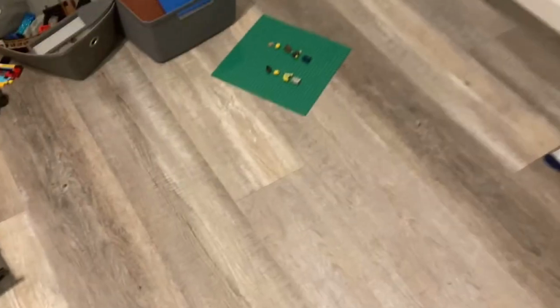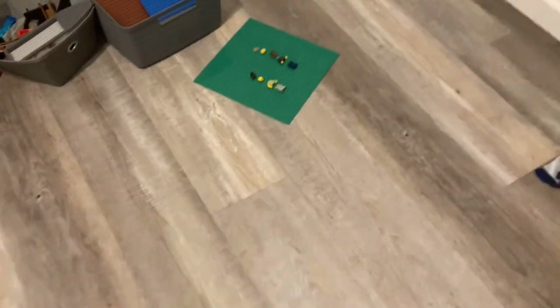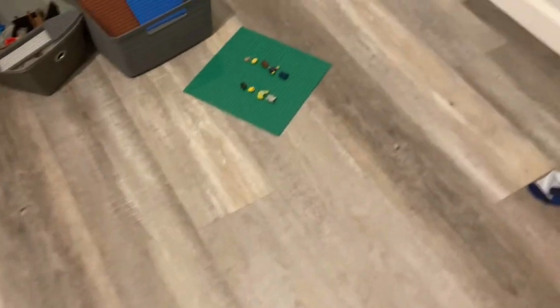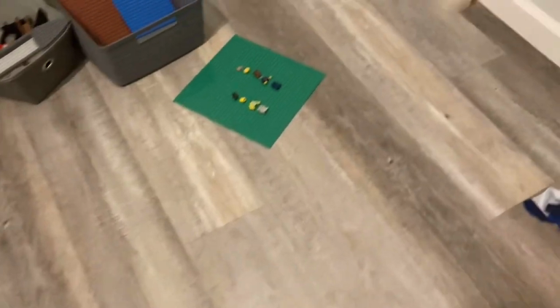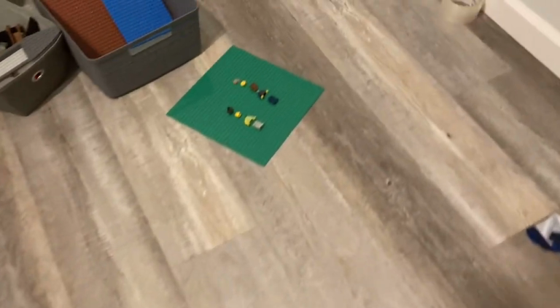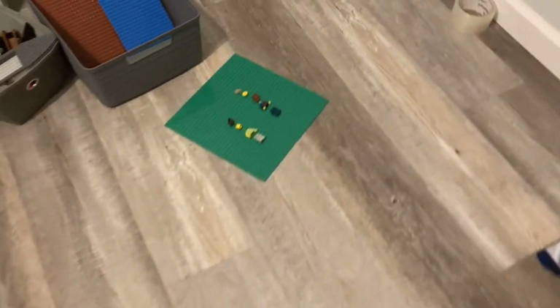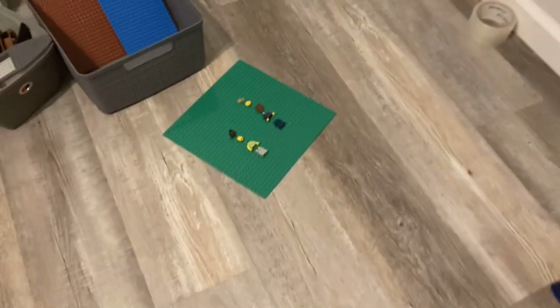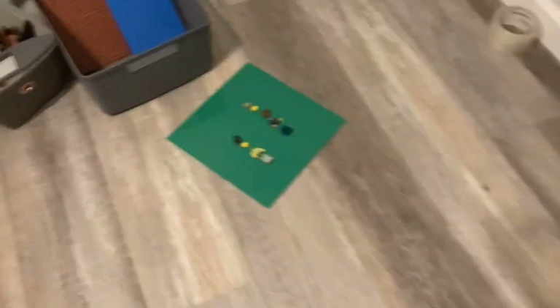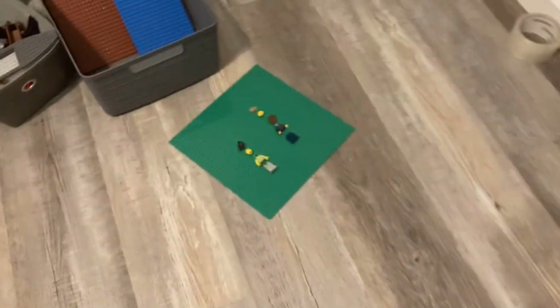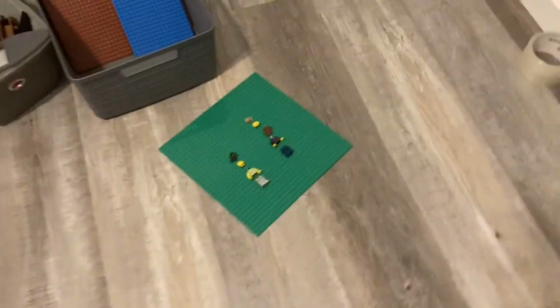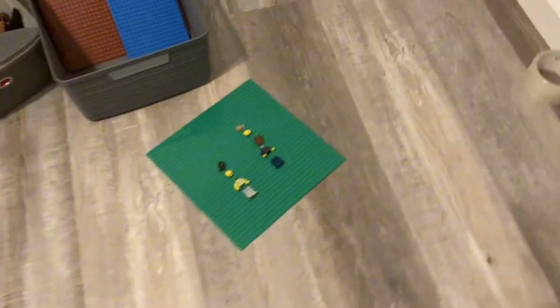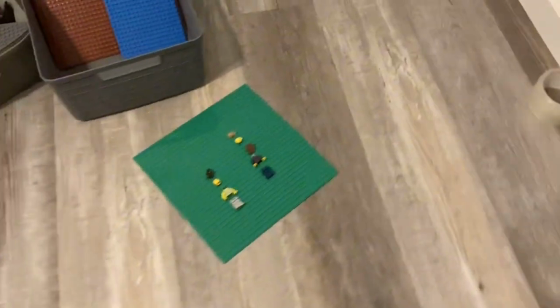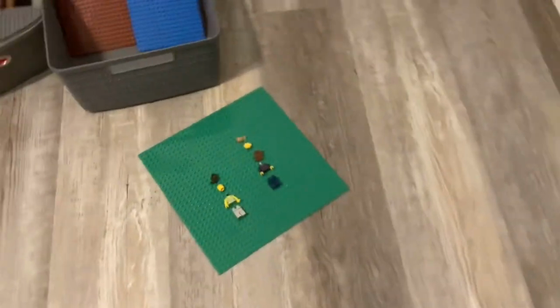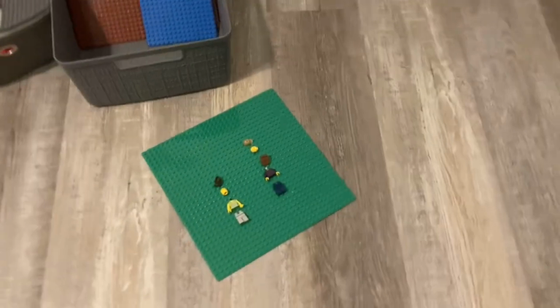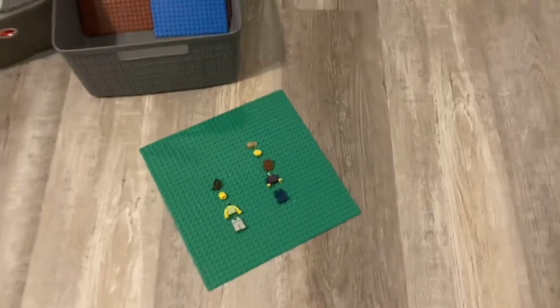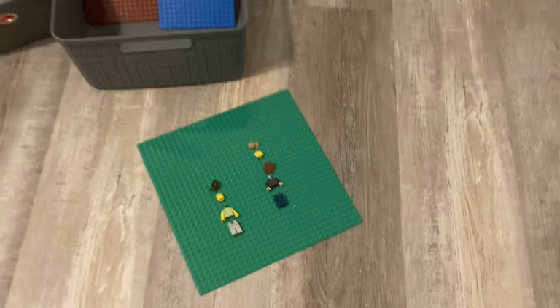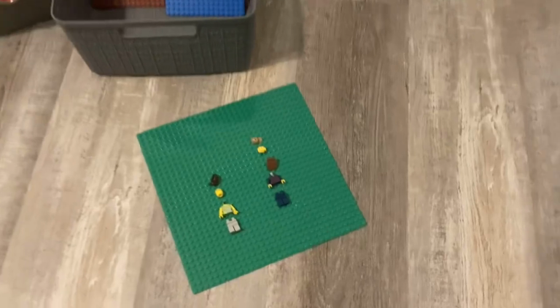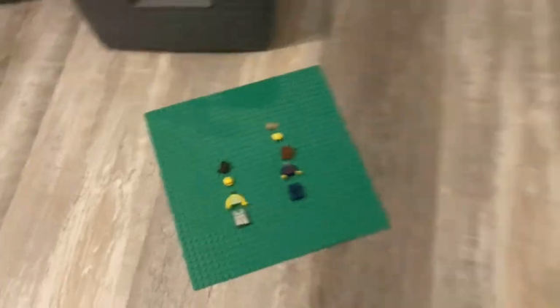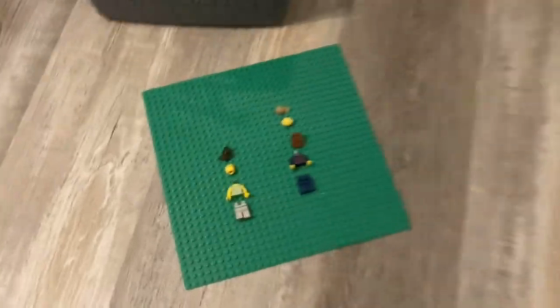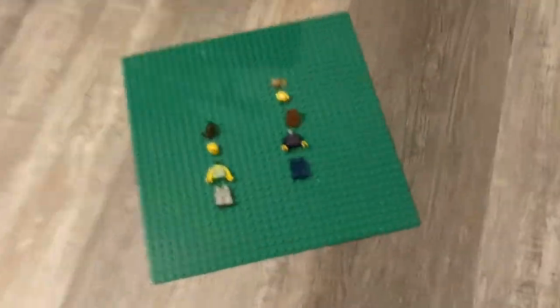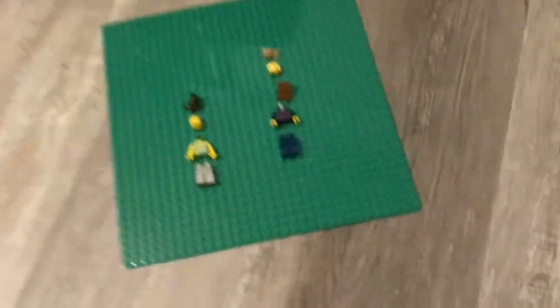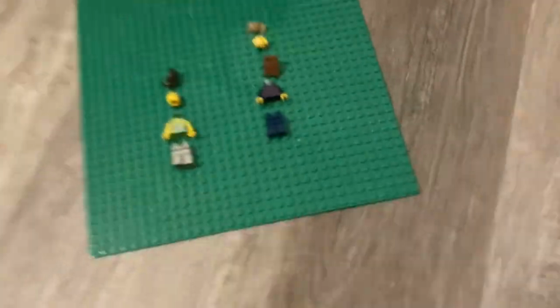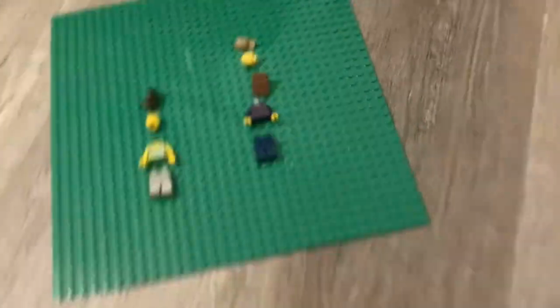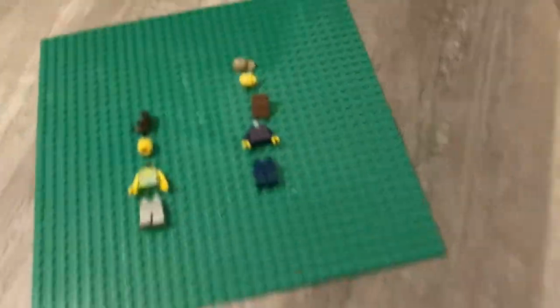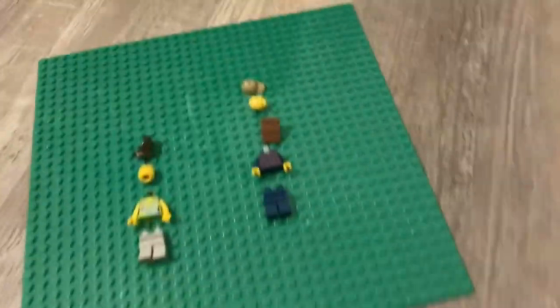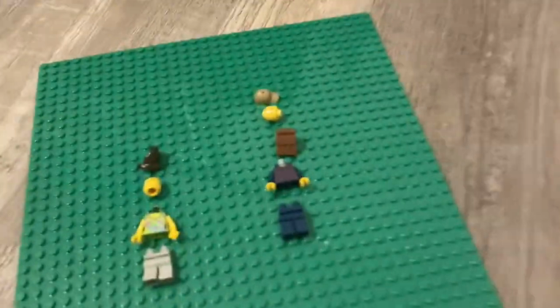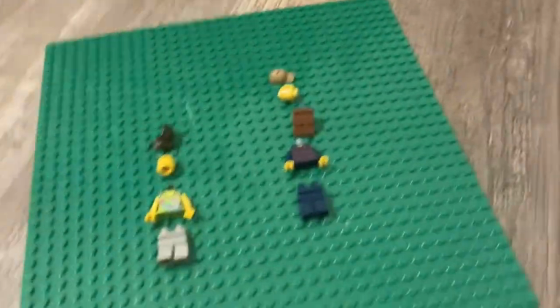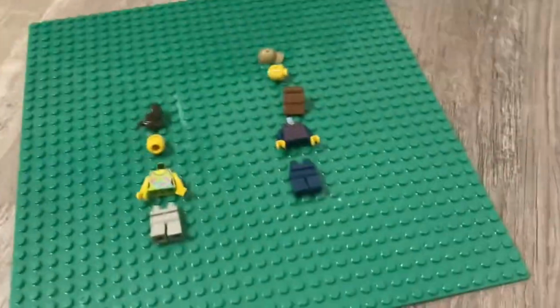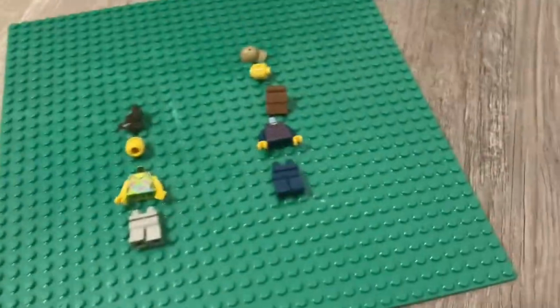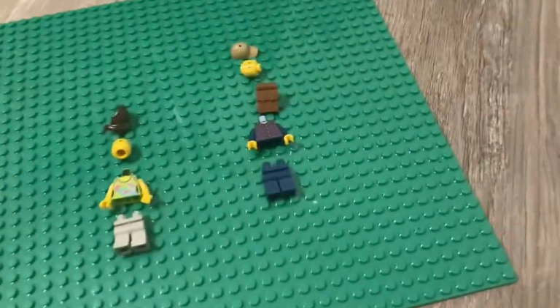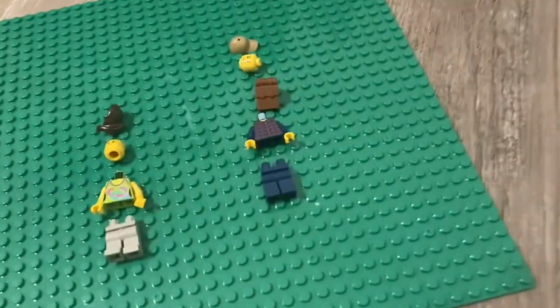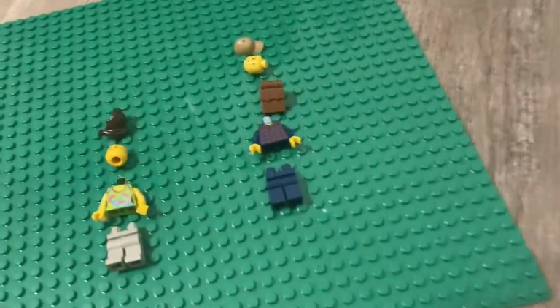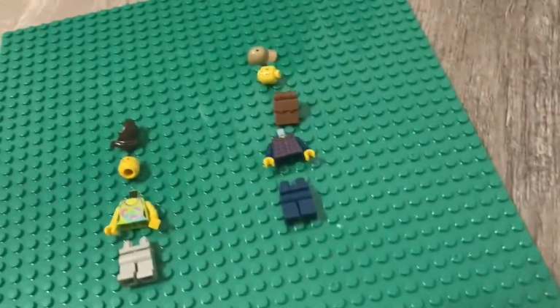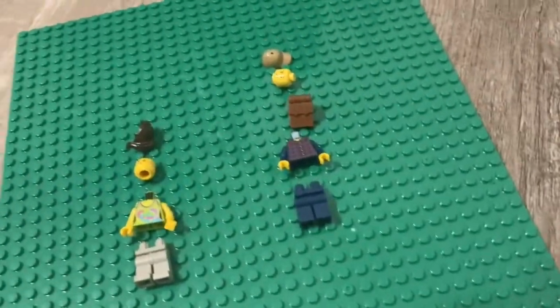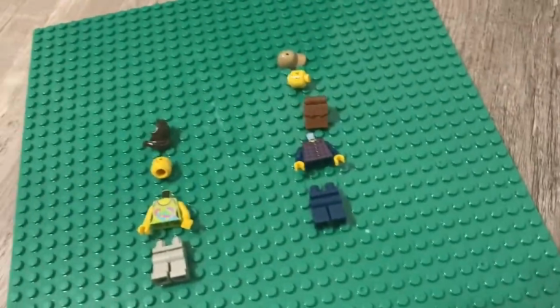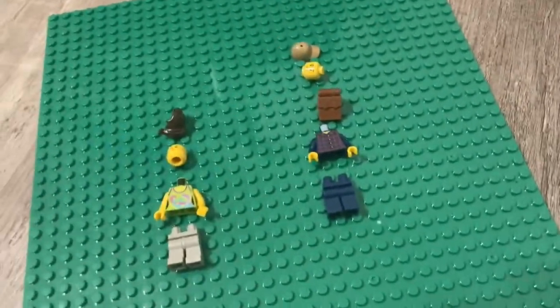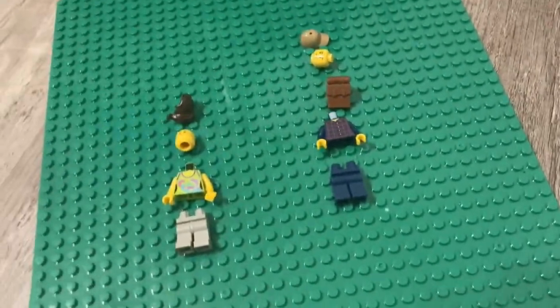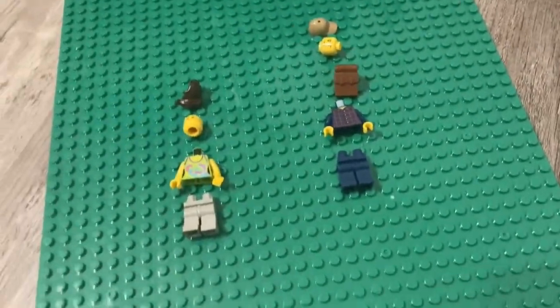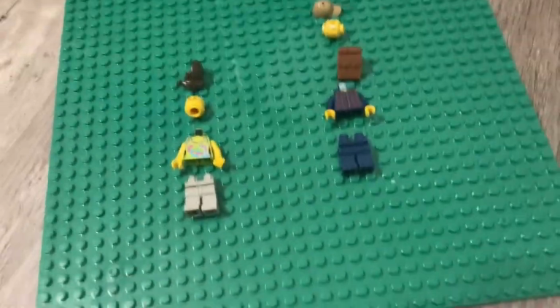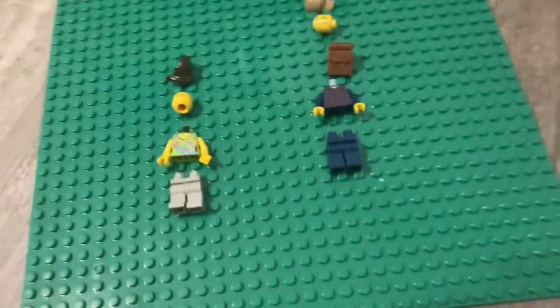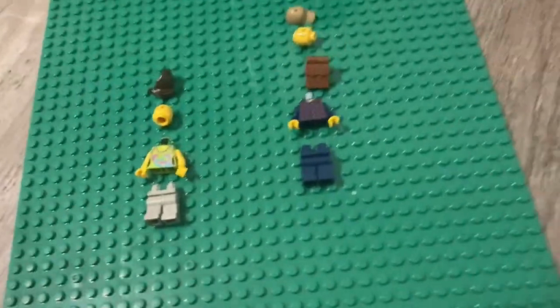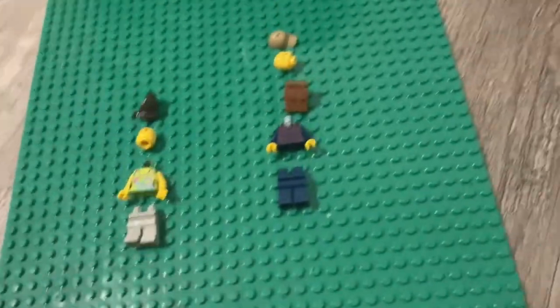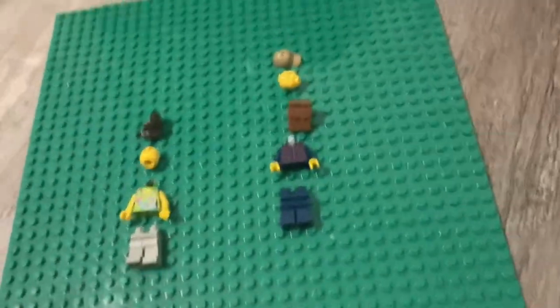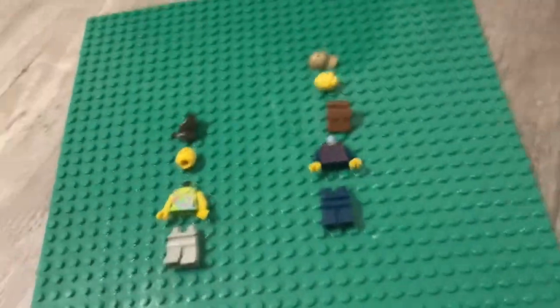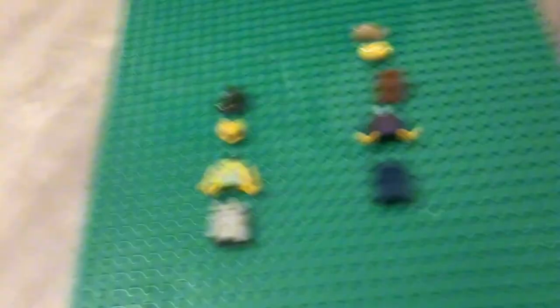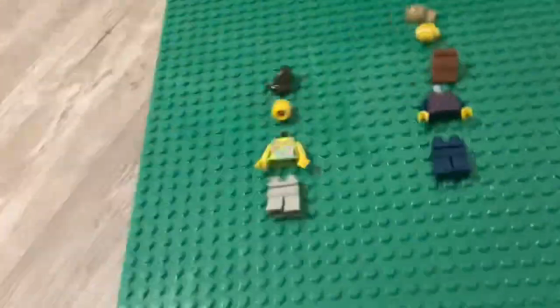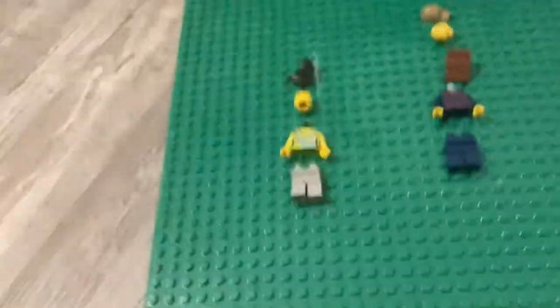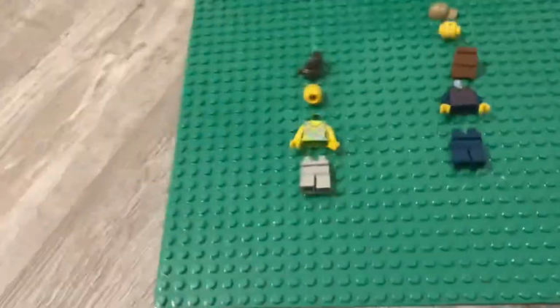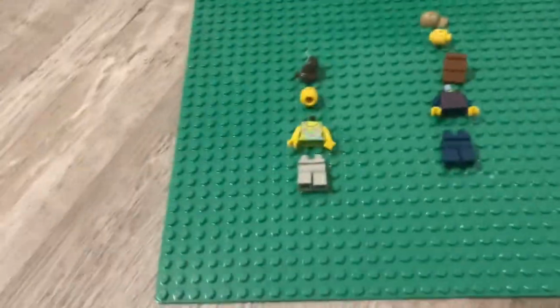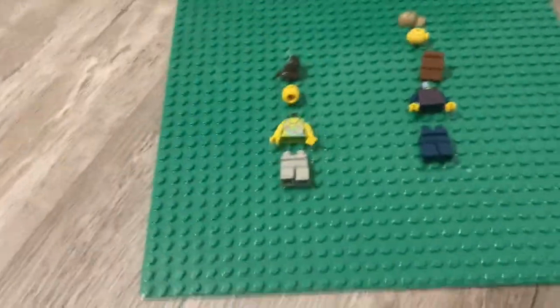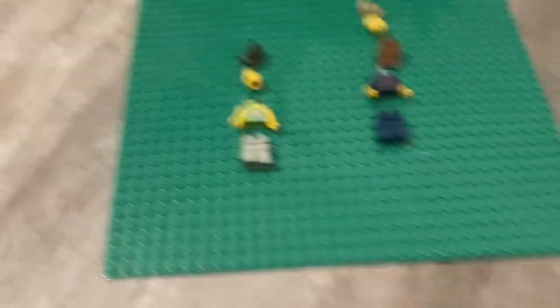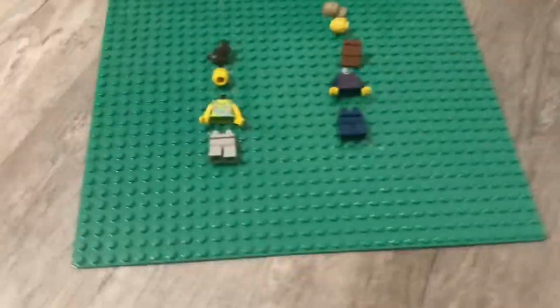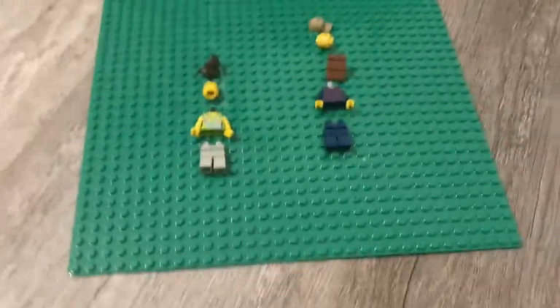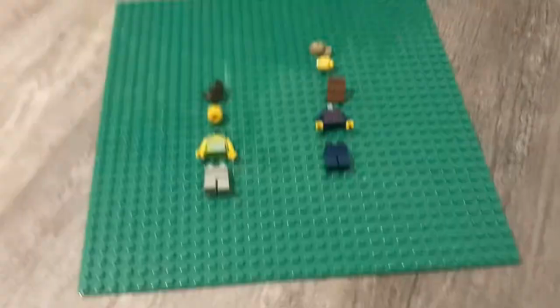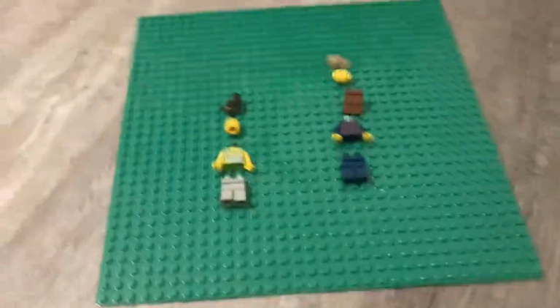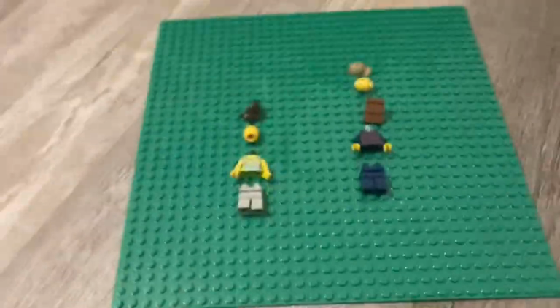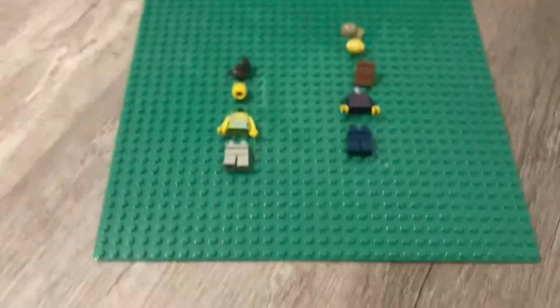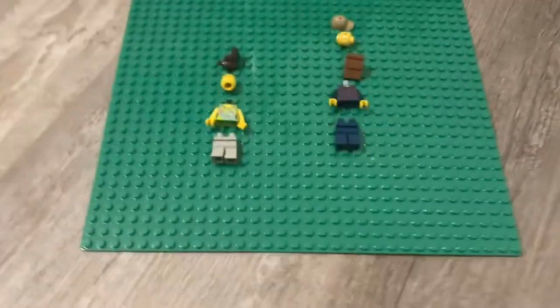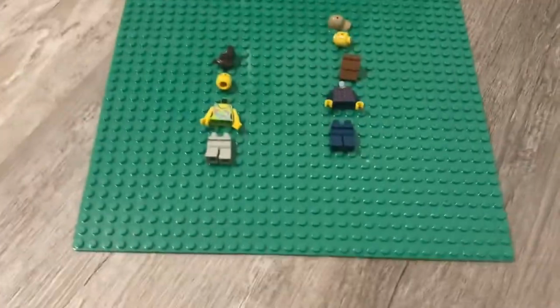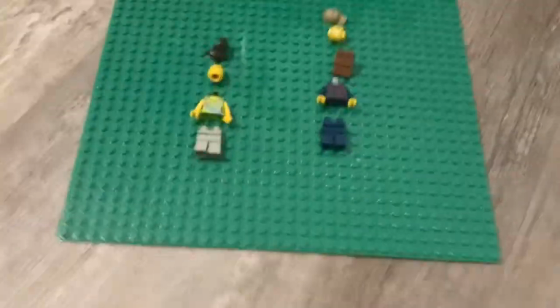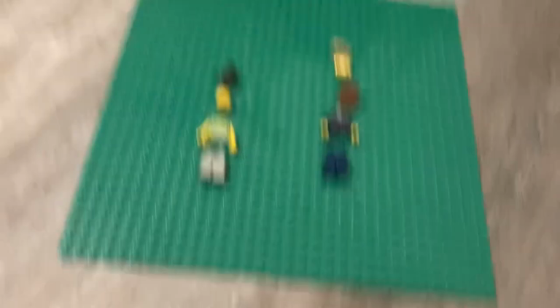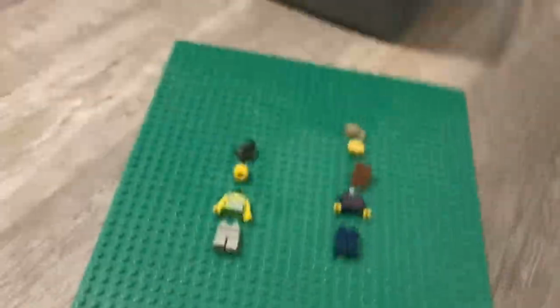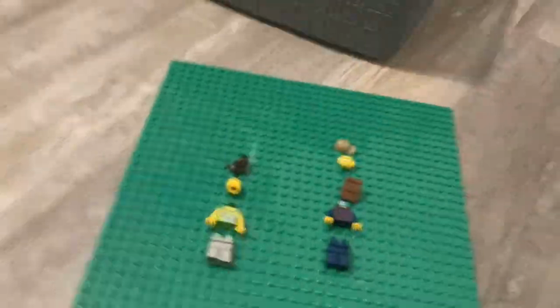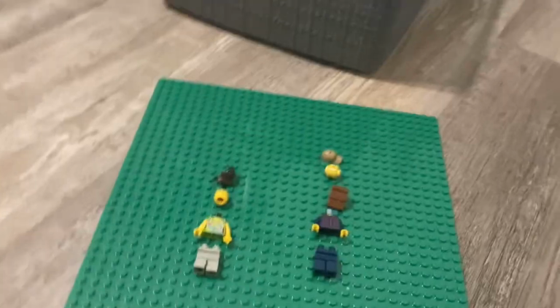All right, so let's come over here. I collected all the pieces for mini-figs, but I'm not sure how to build them.